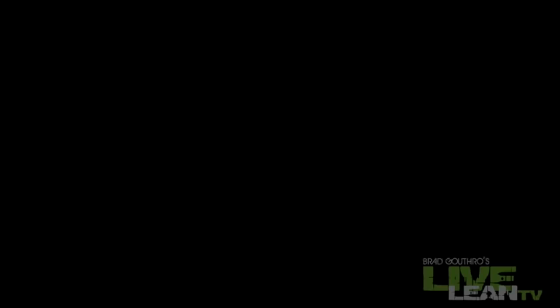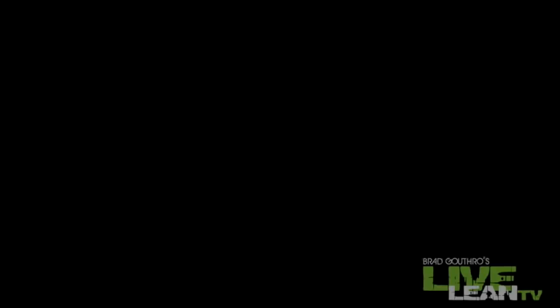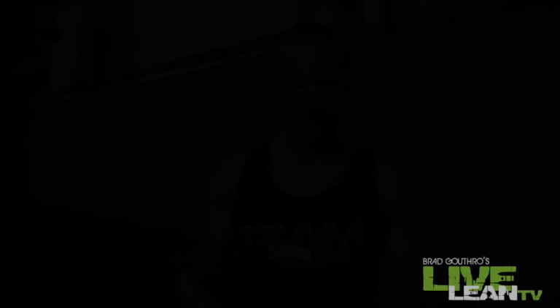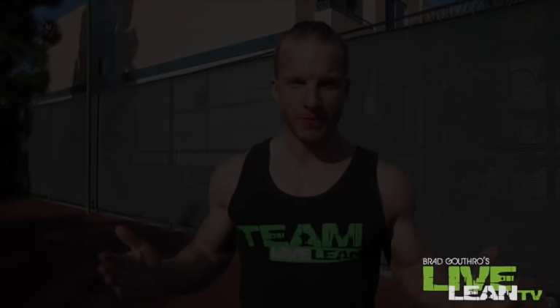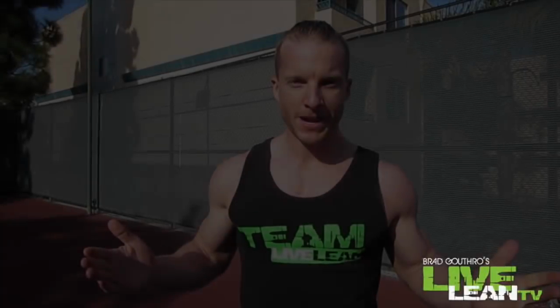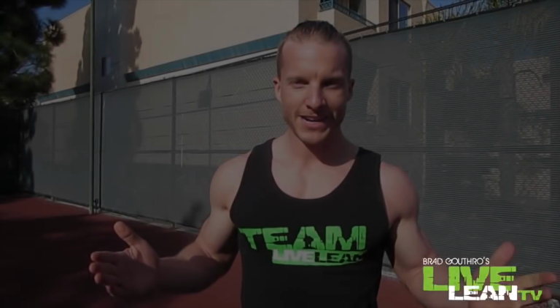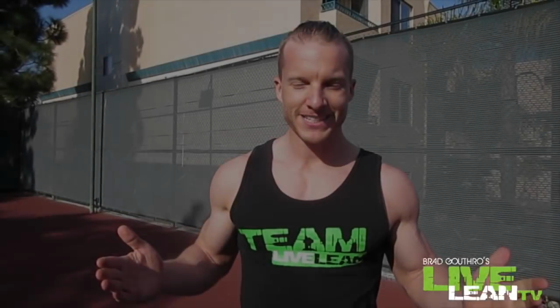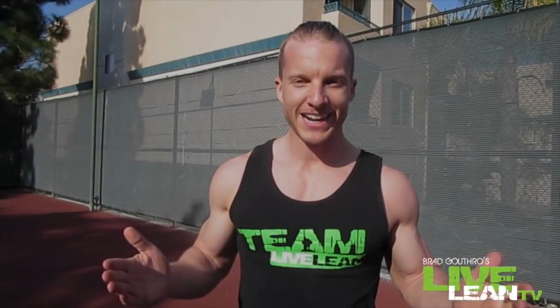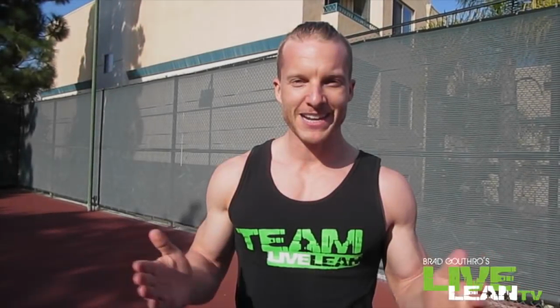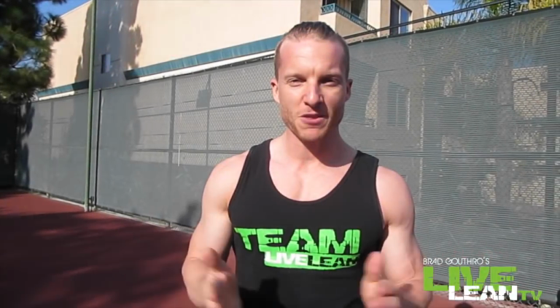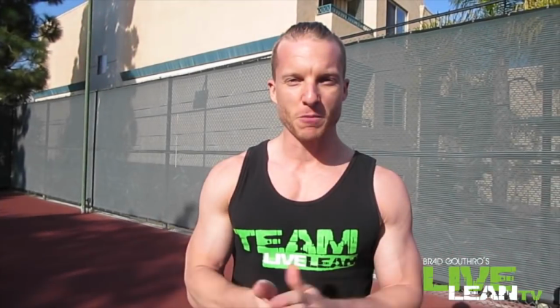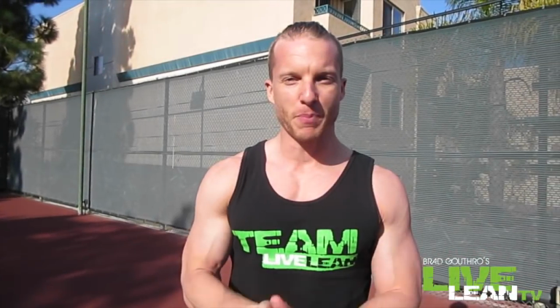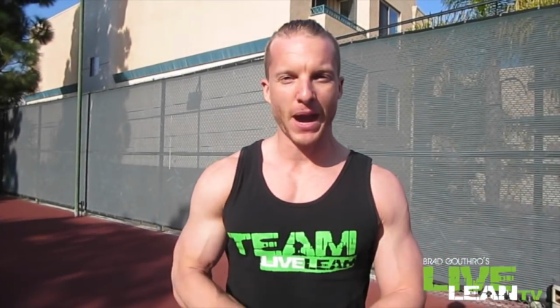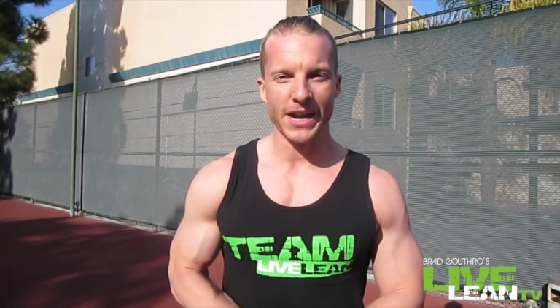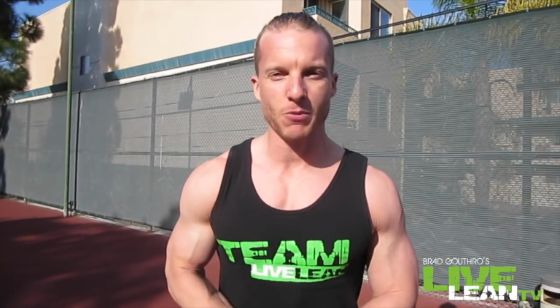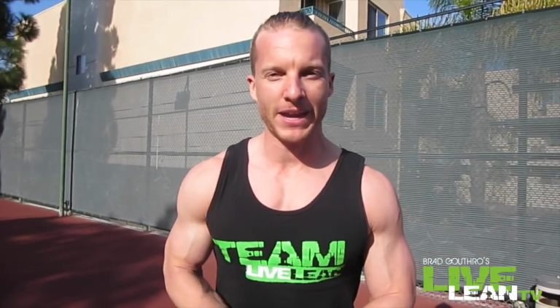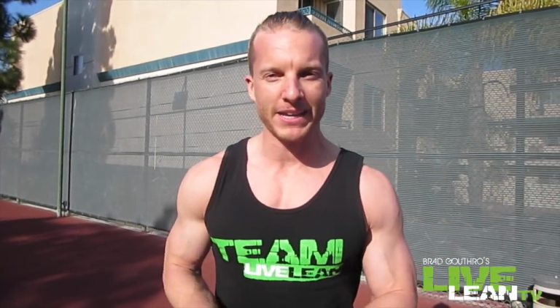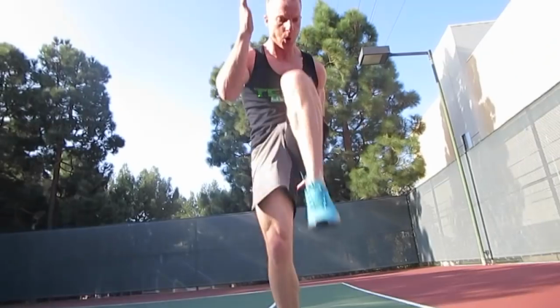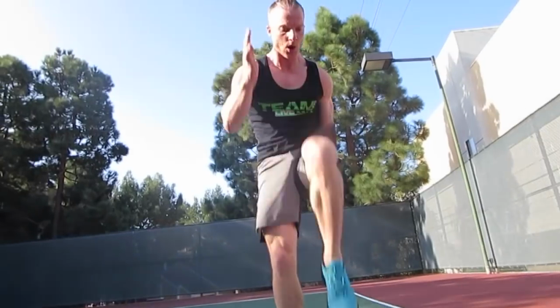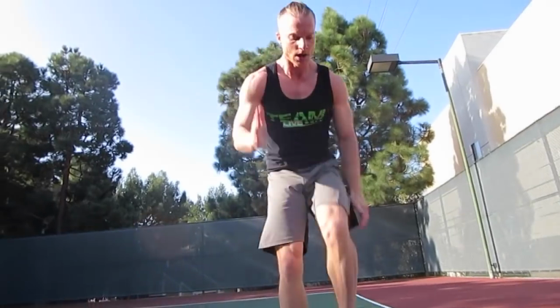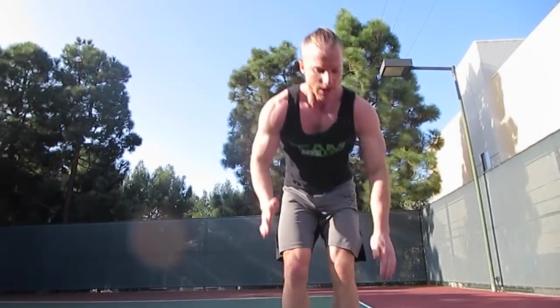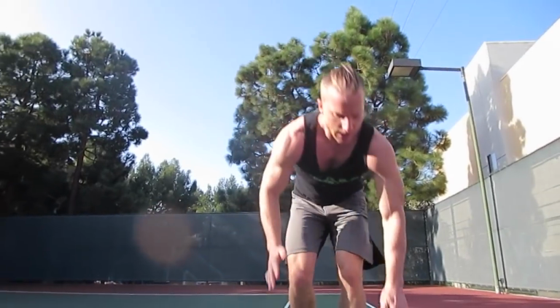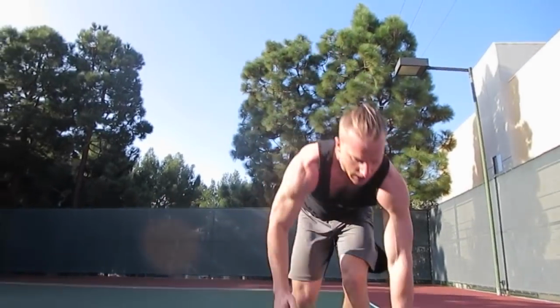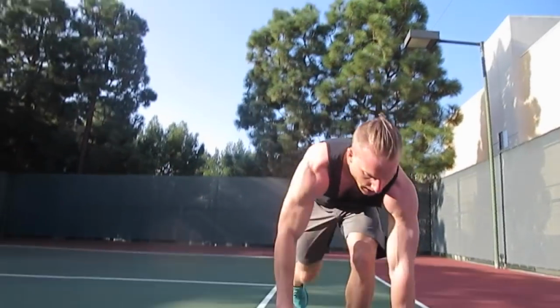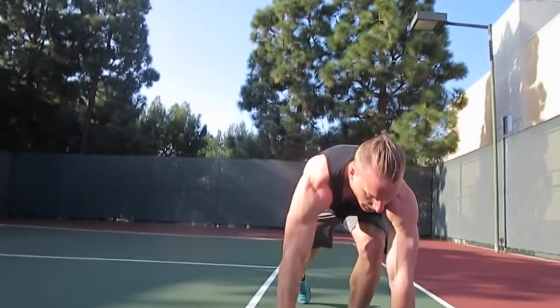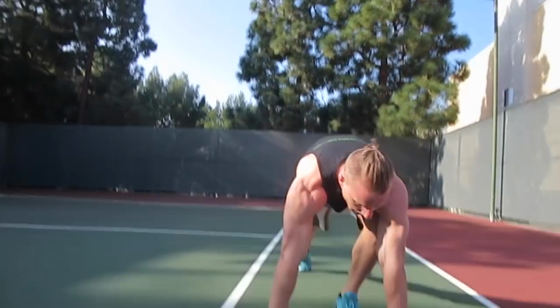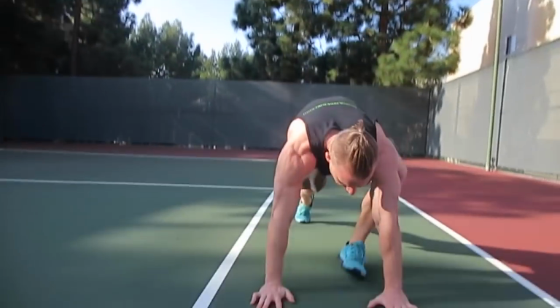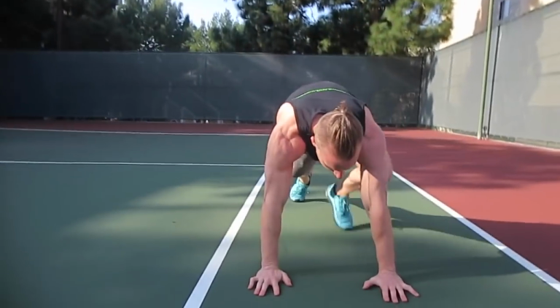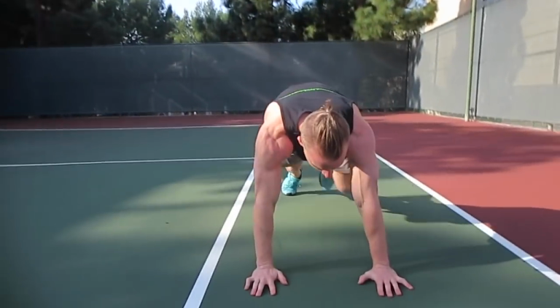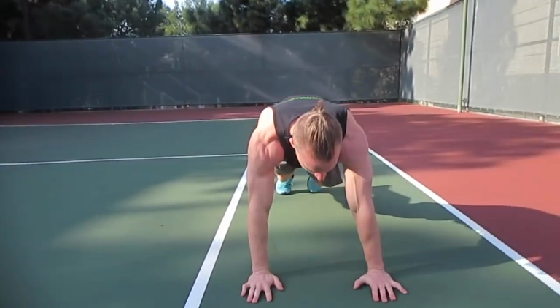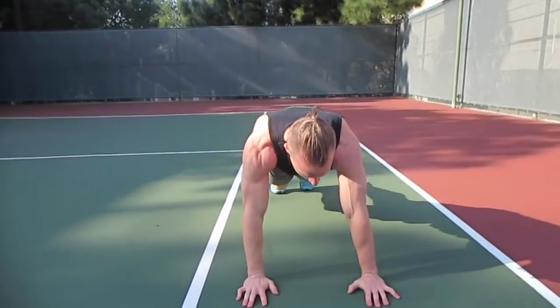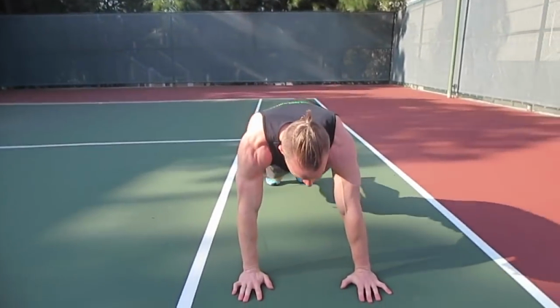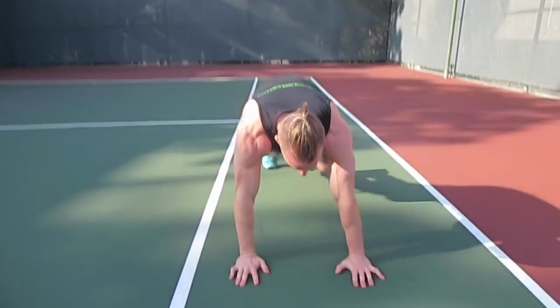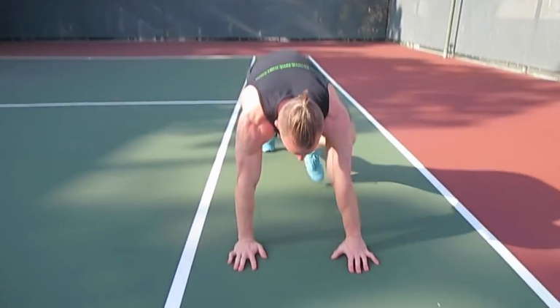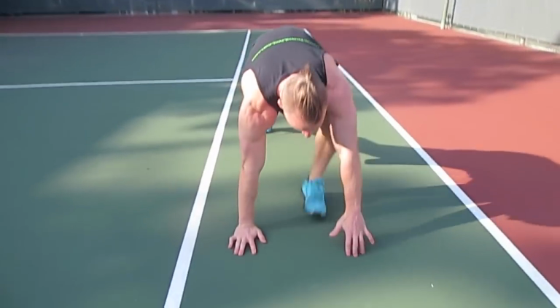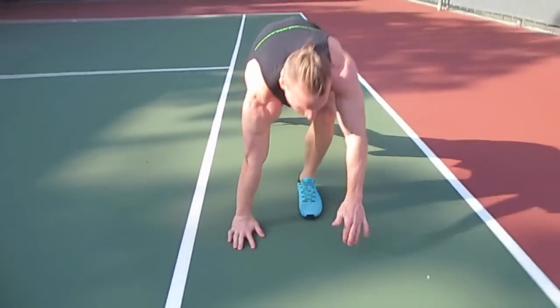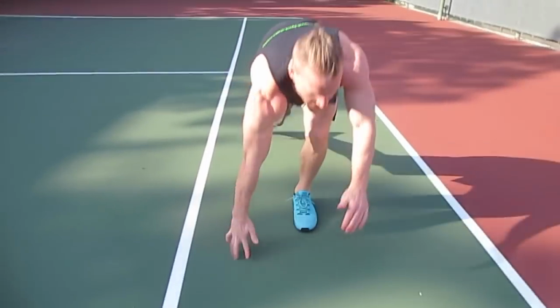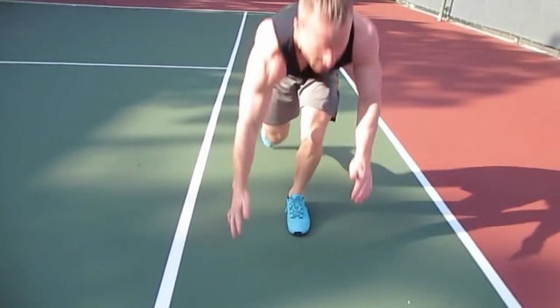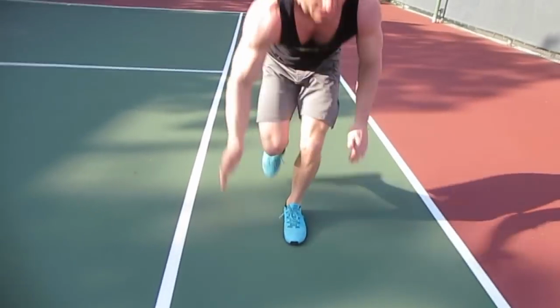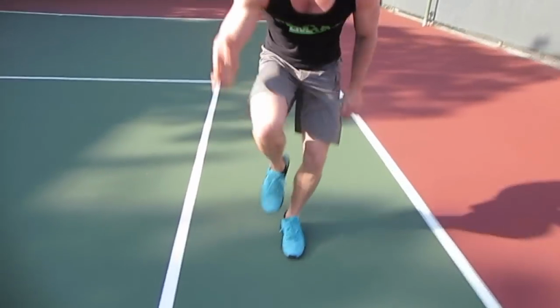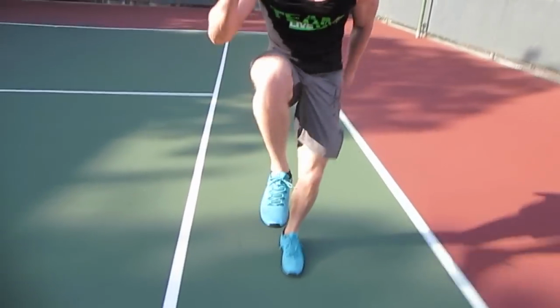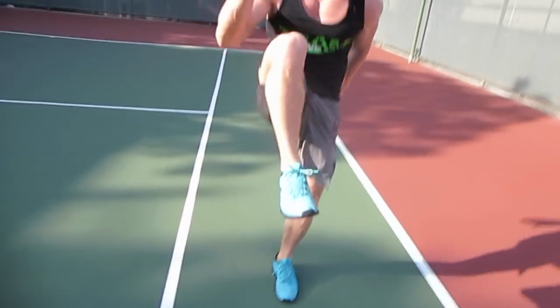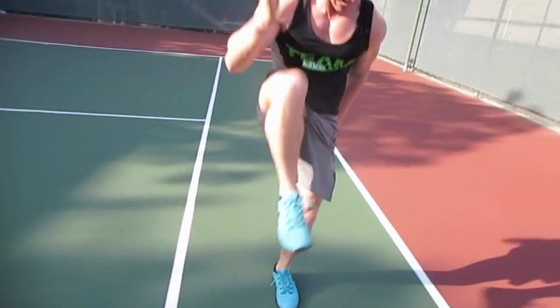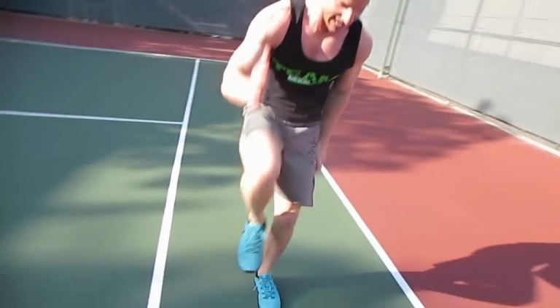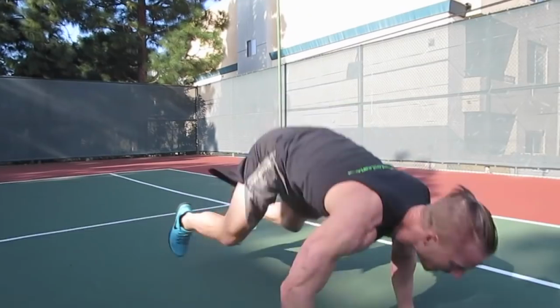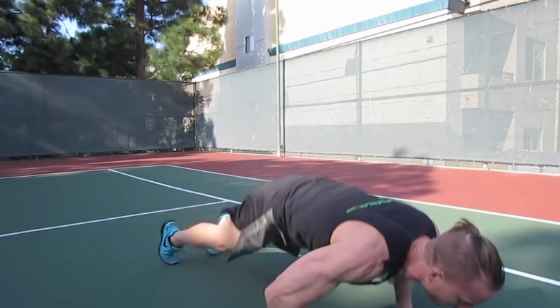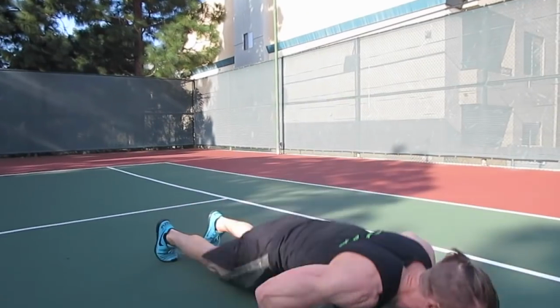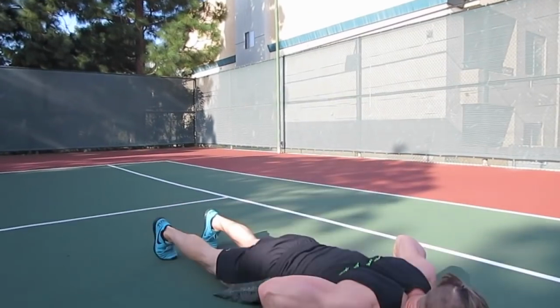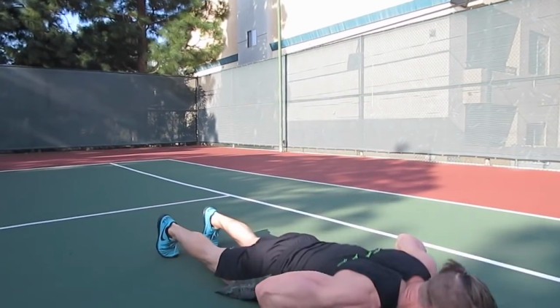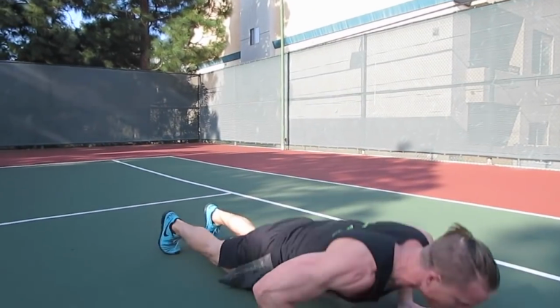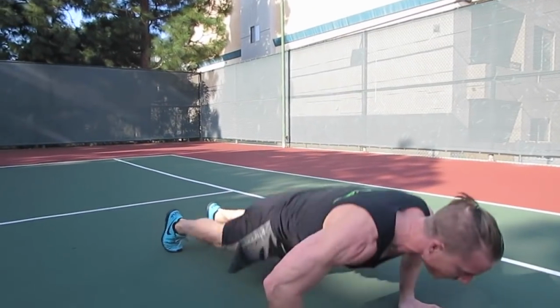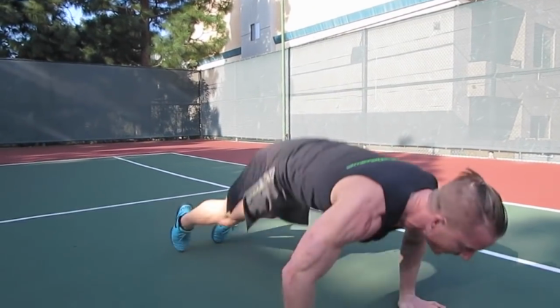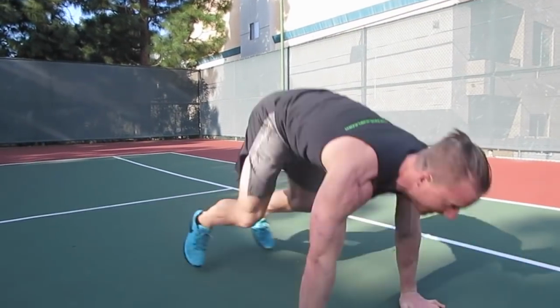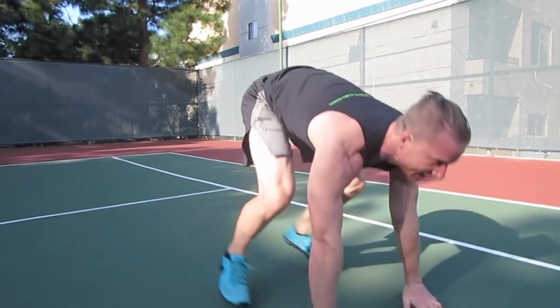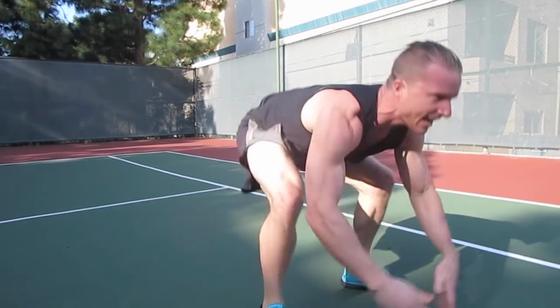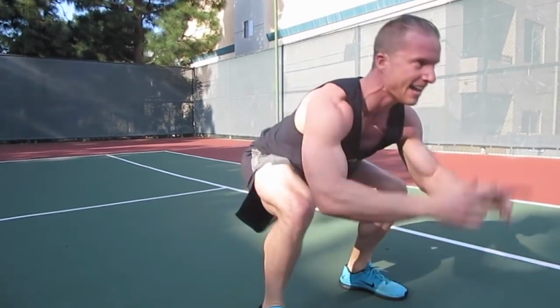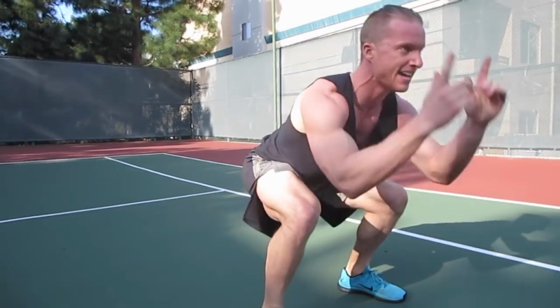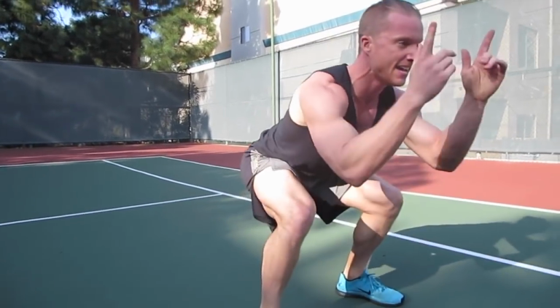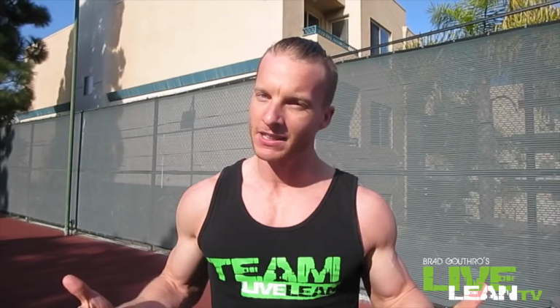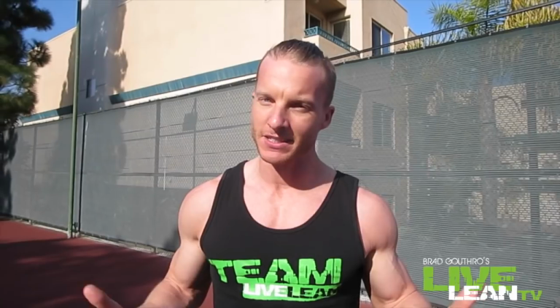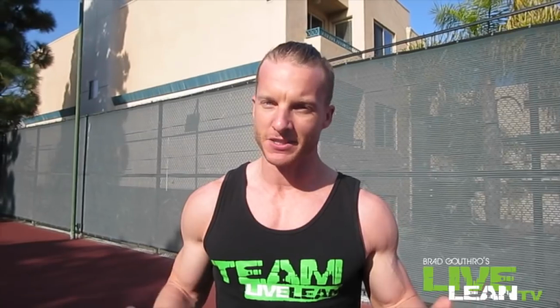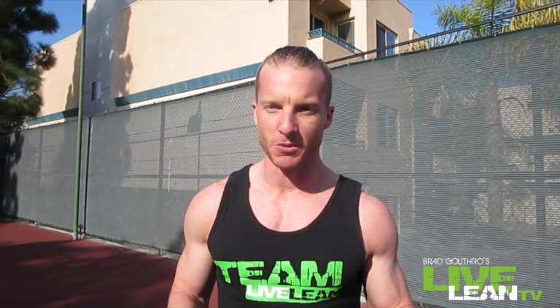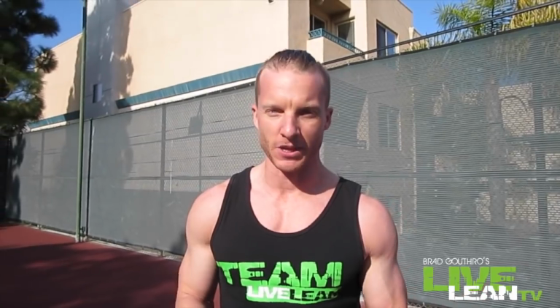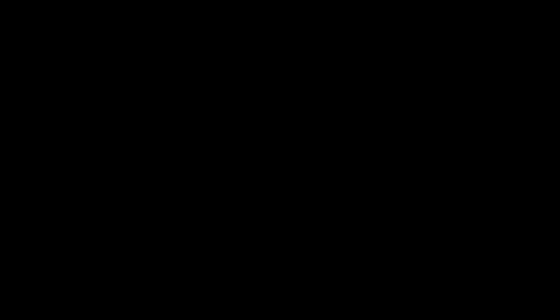What's up guys? I got another body weight HIIT 10 minute workout for you. This is all real time — you're going to be working out right alongside me. Let's do it.